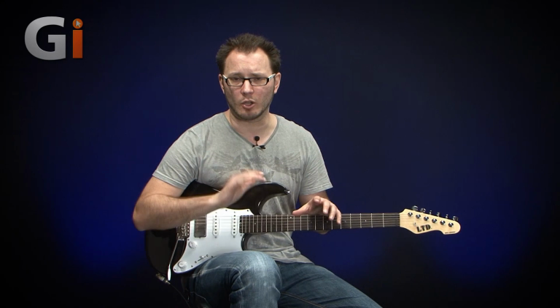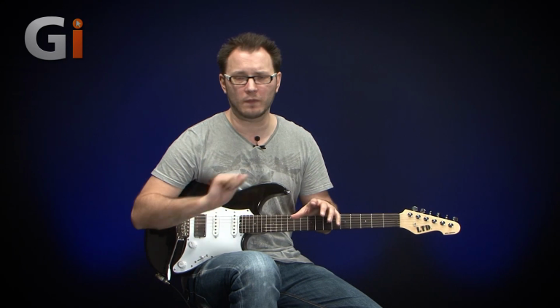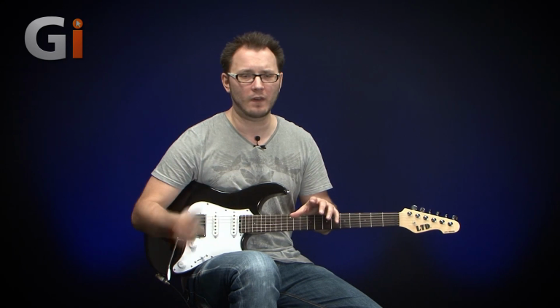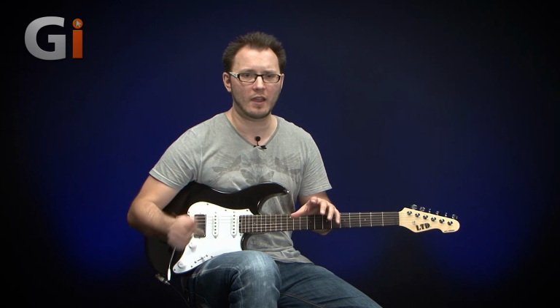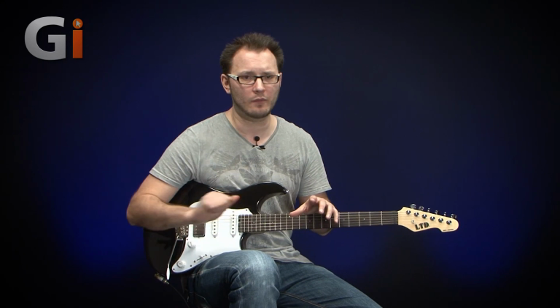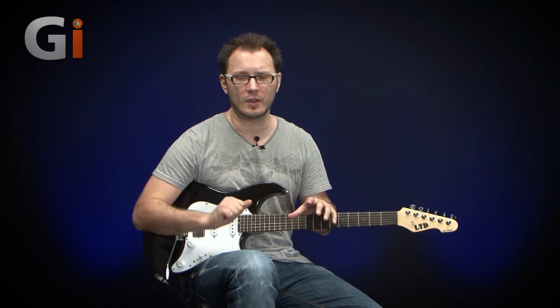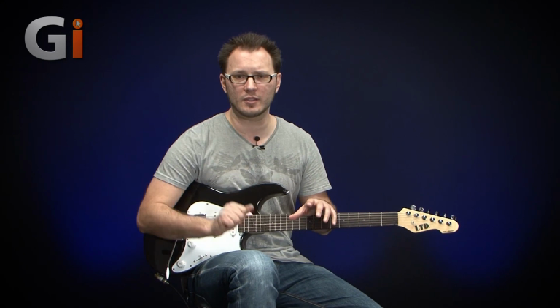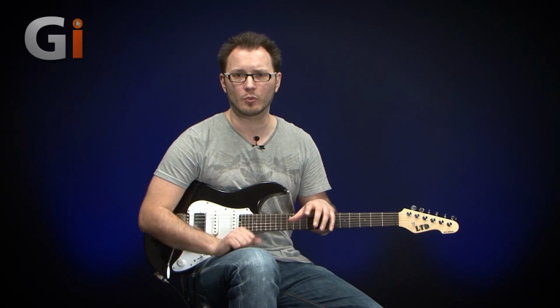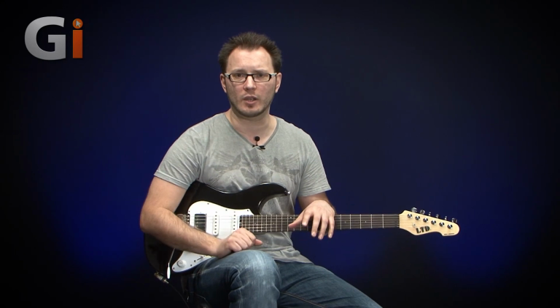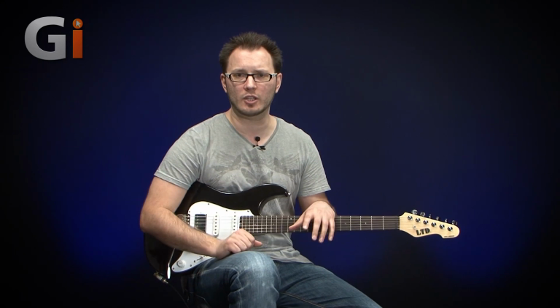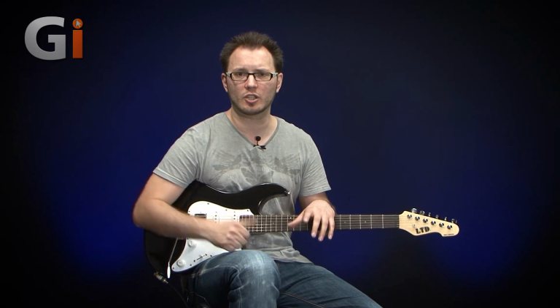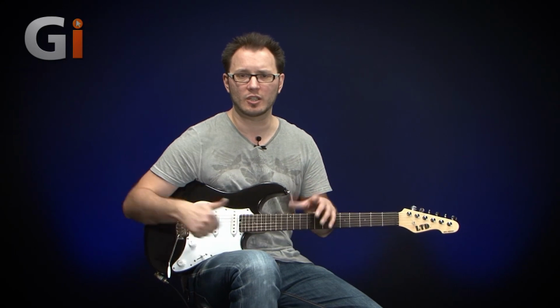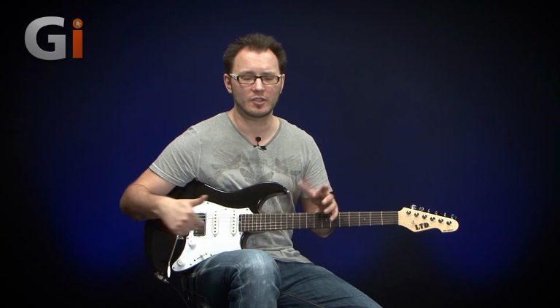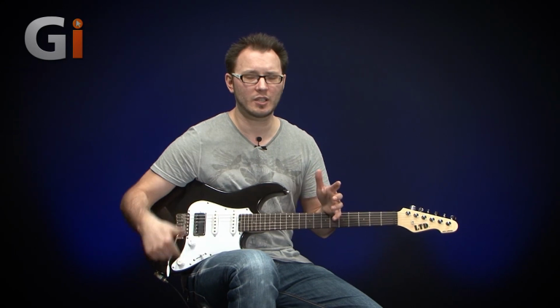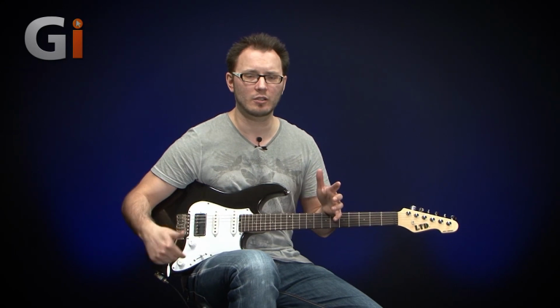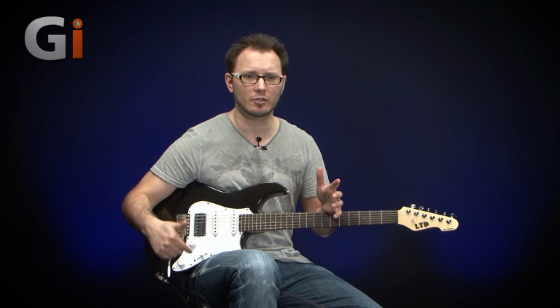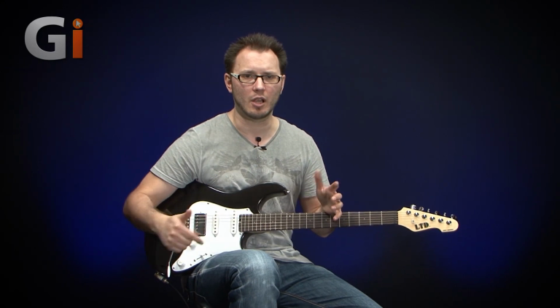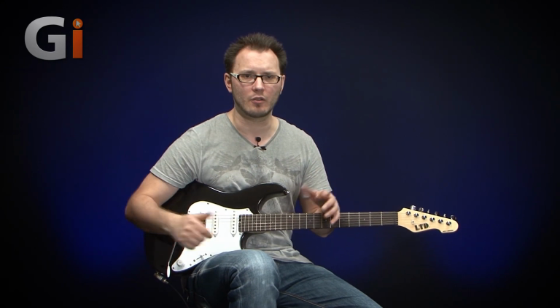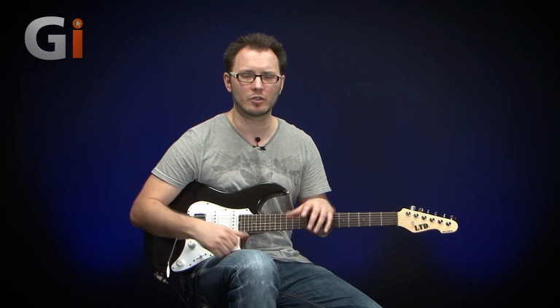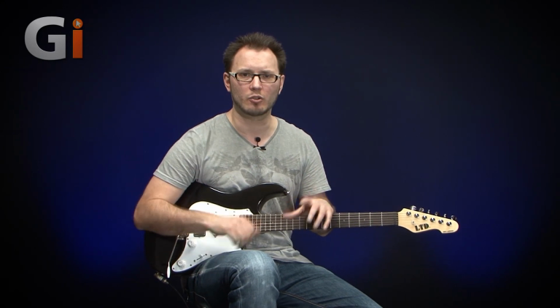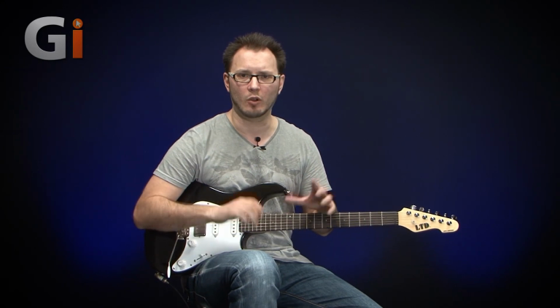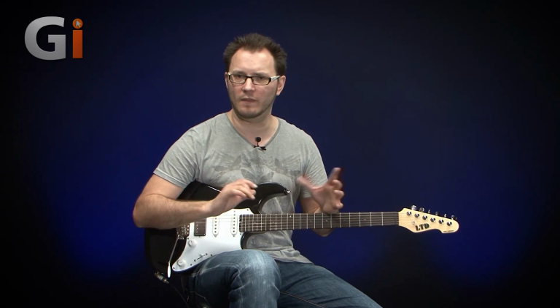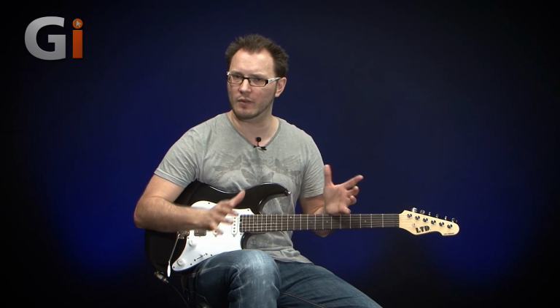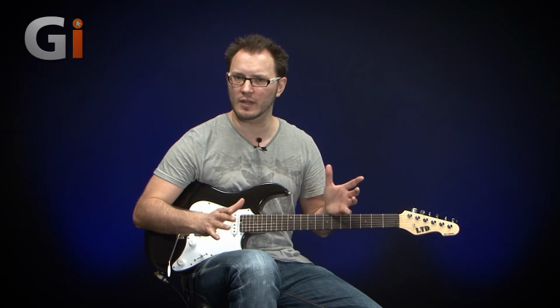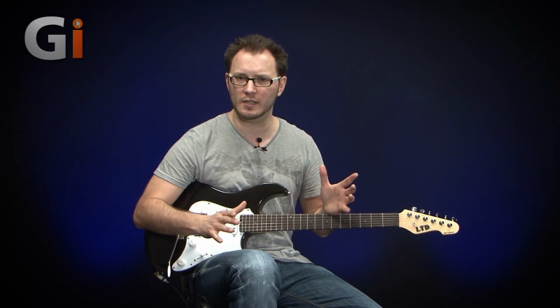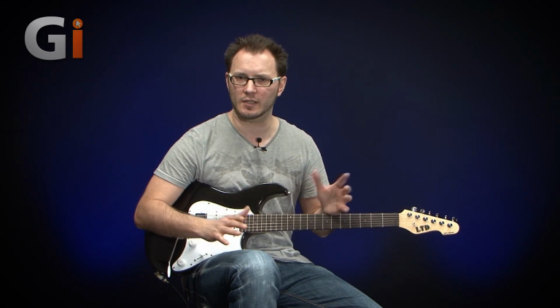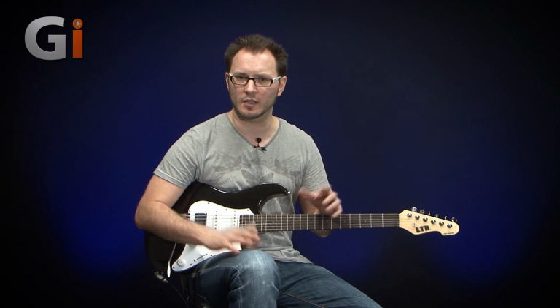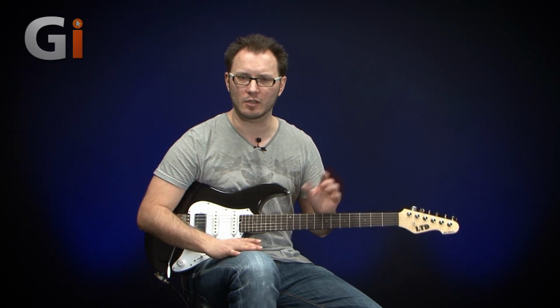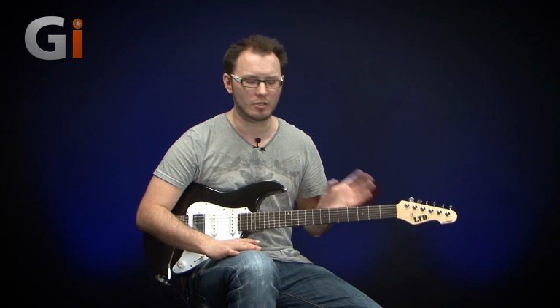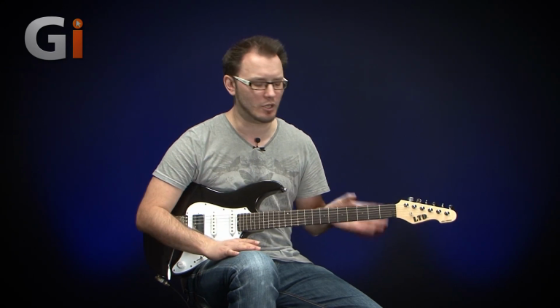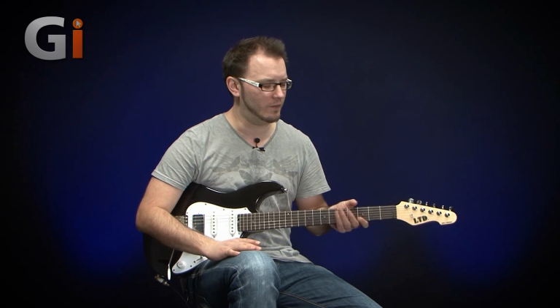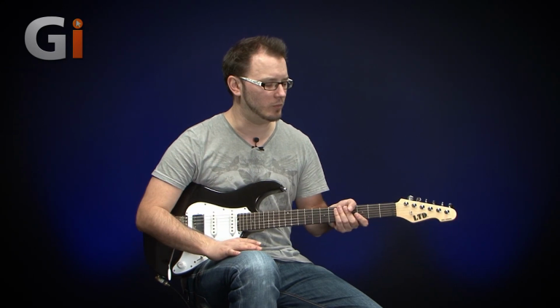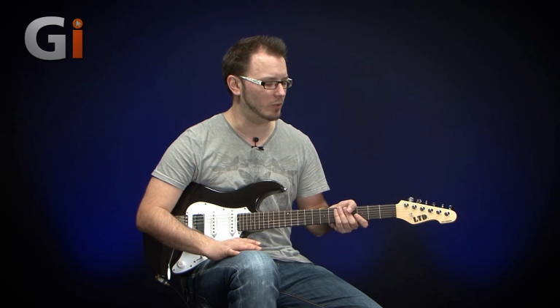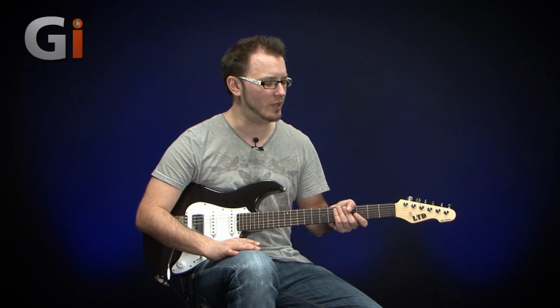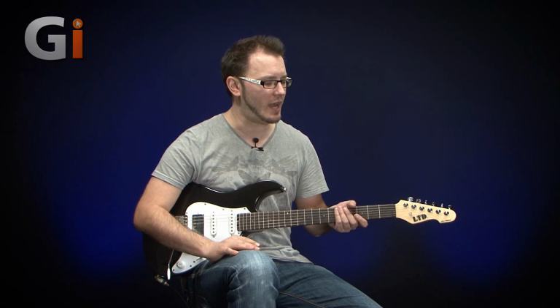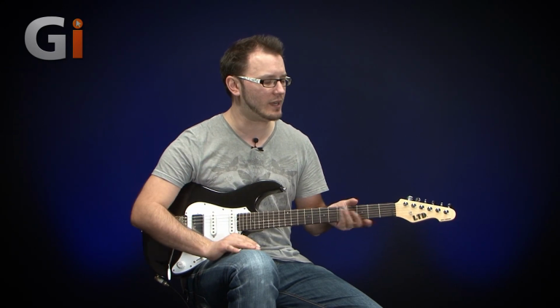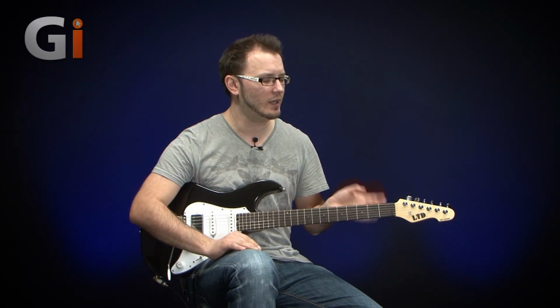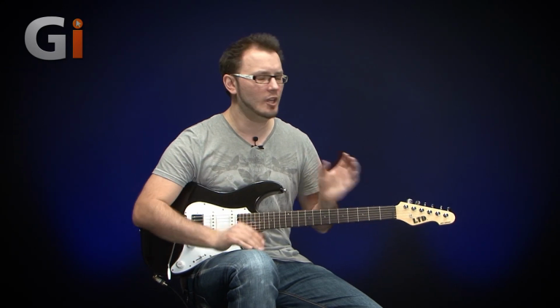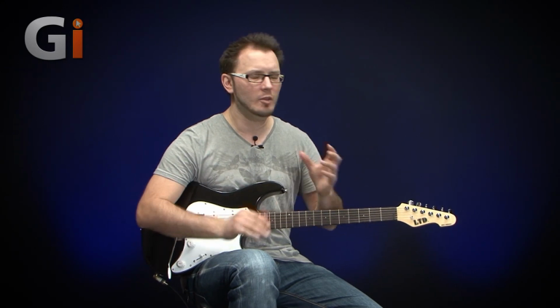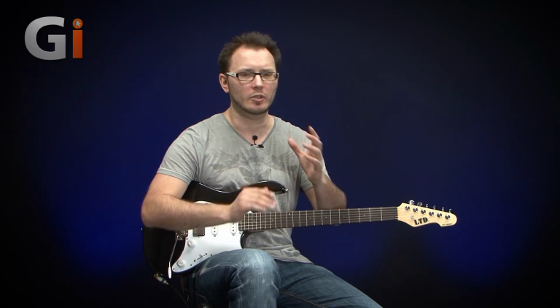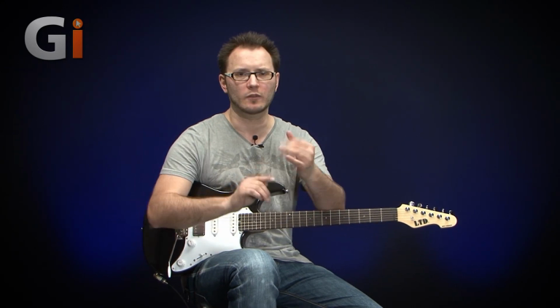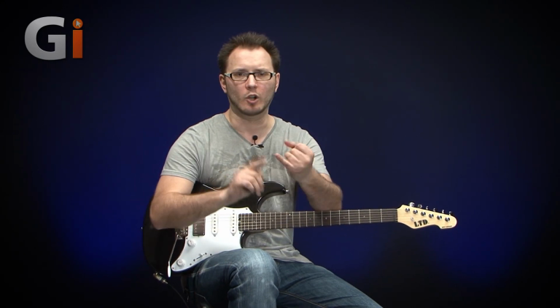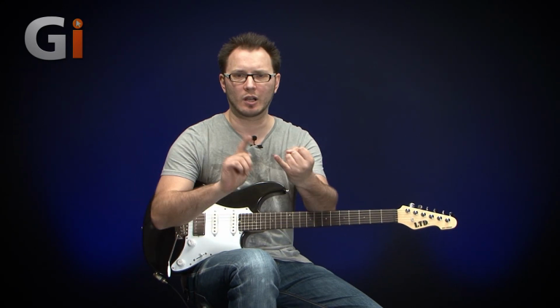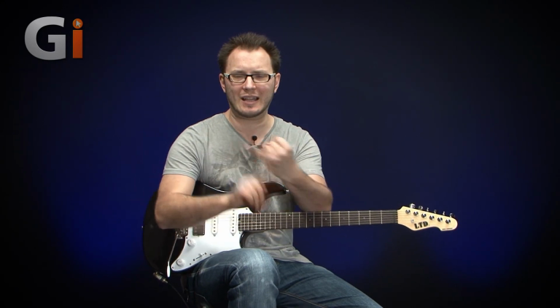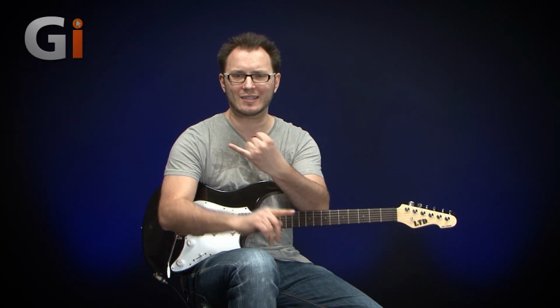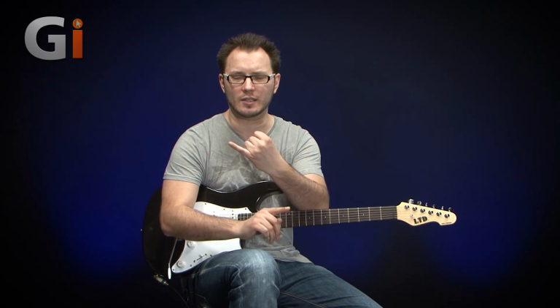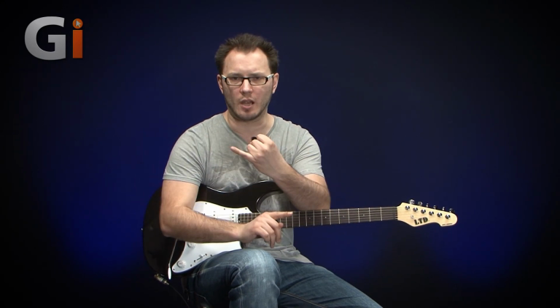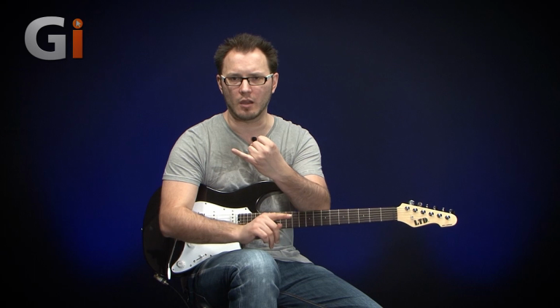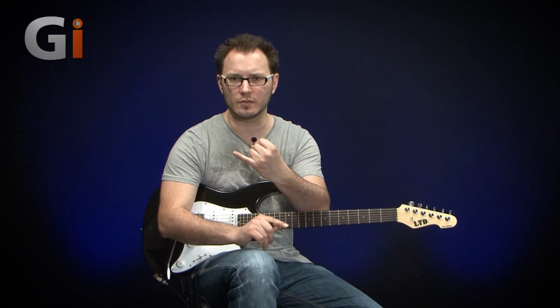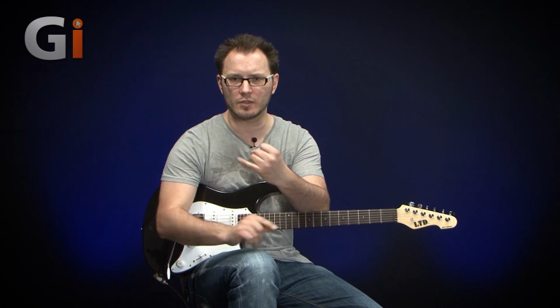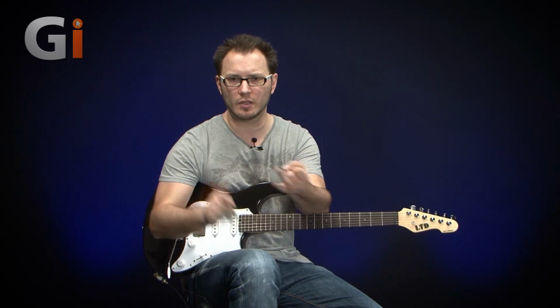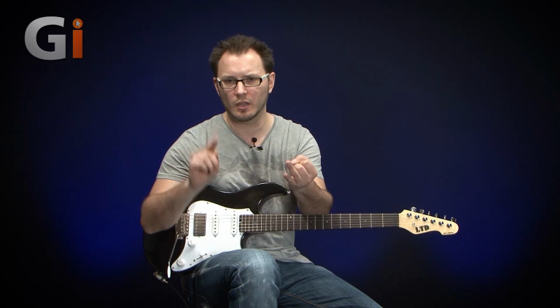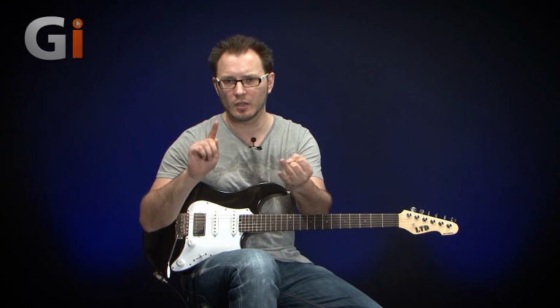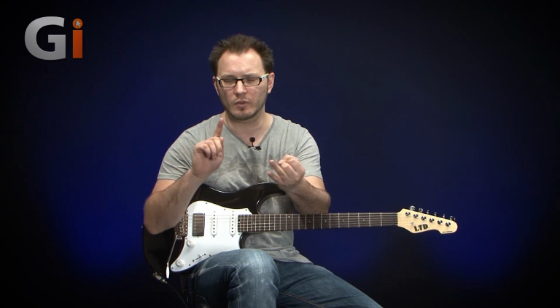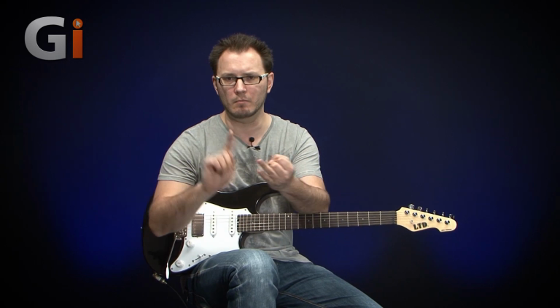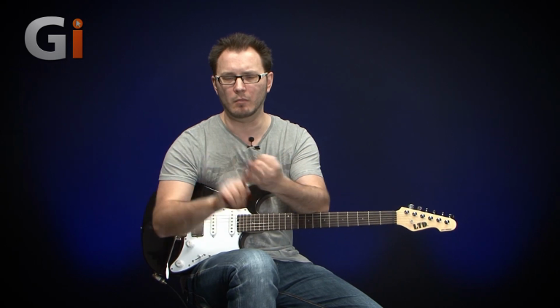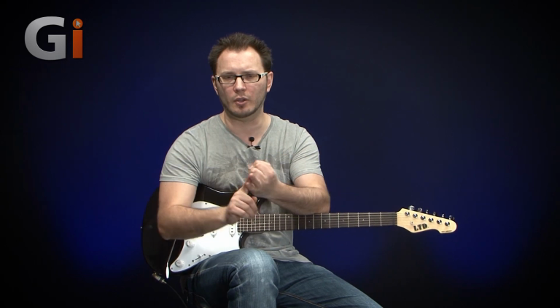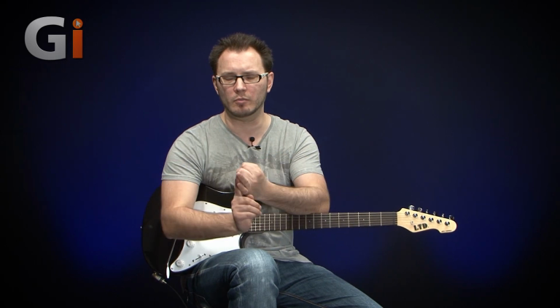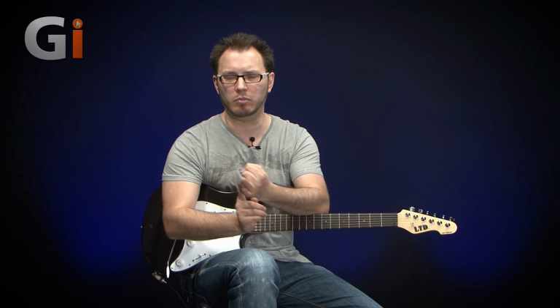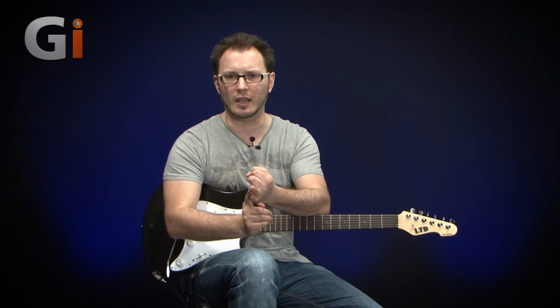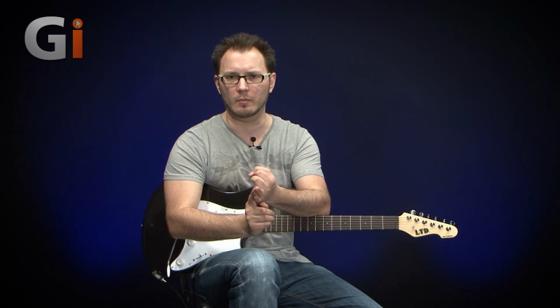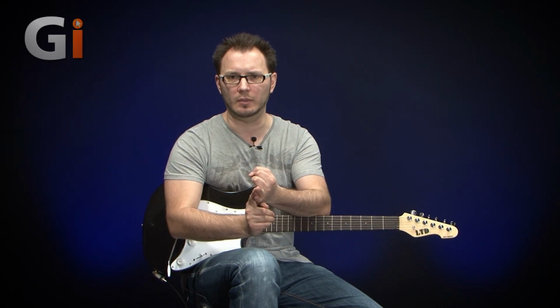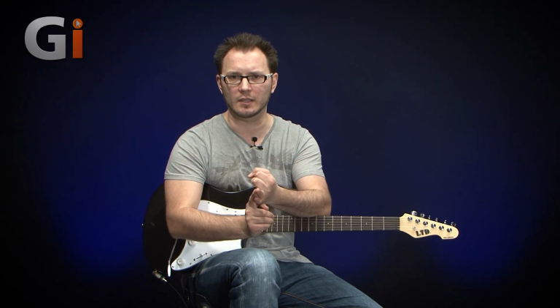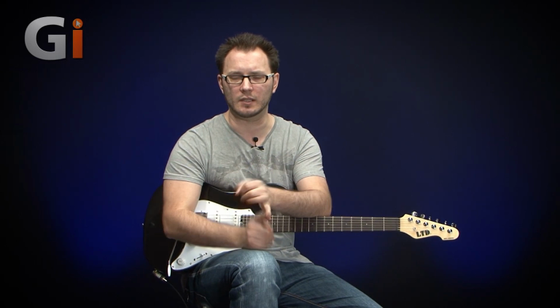It's got a five-way switch, single tone control, very easy to use, comfortable neck — you've got classic tones with modern playability.